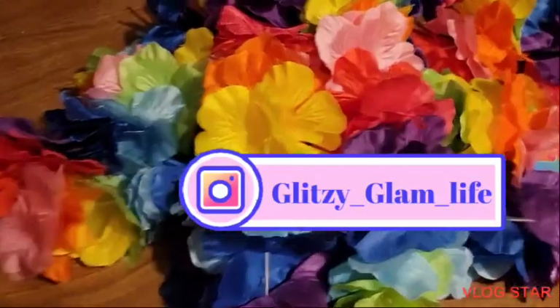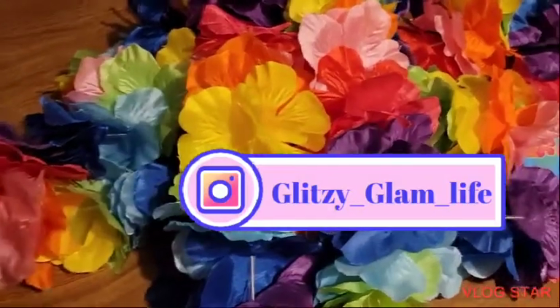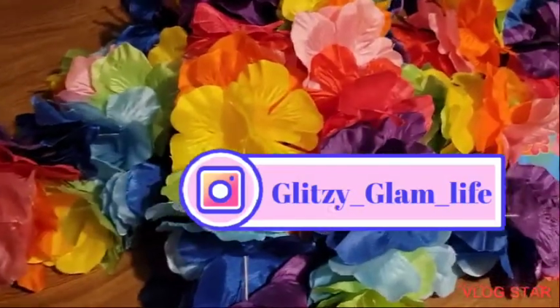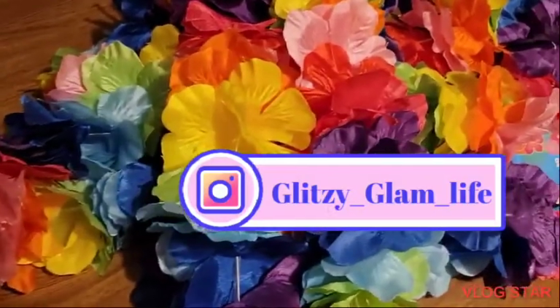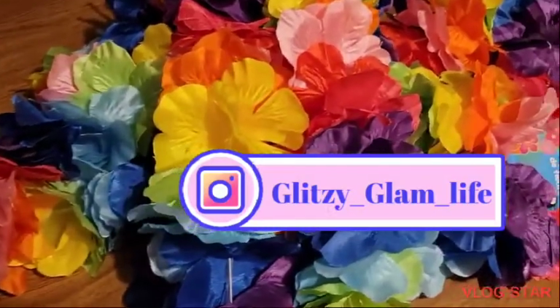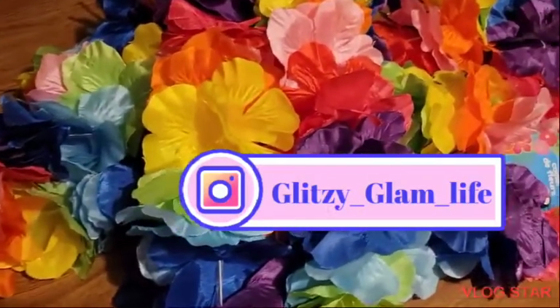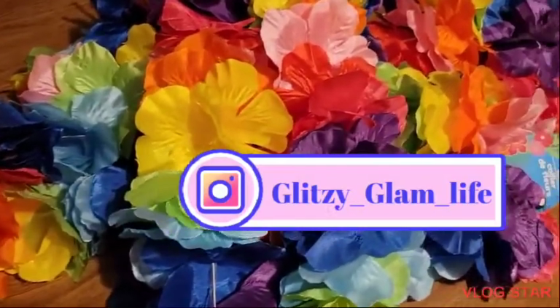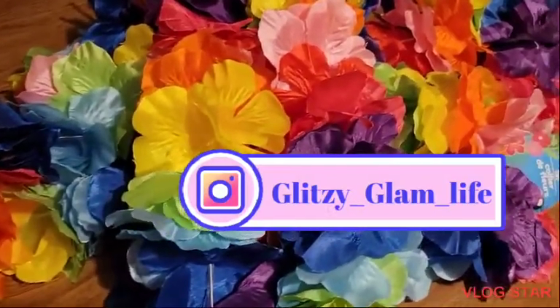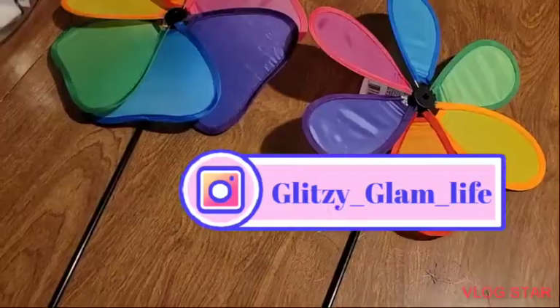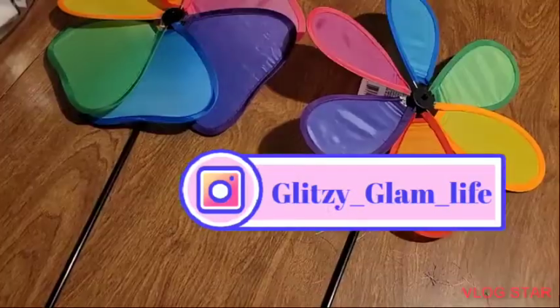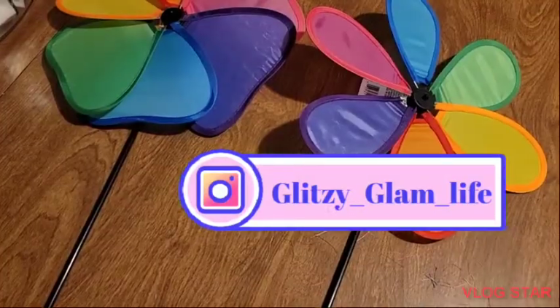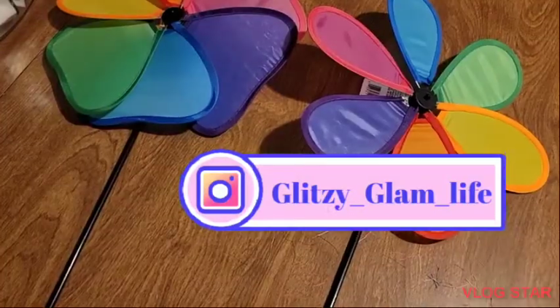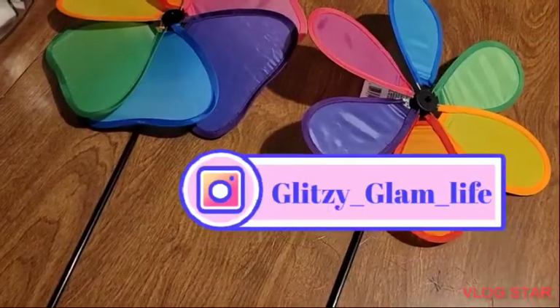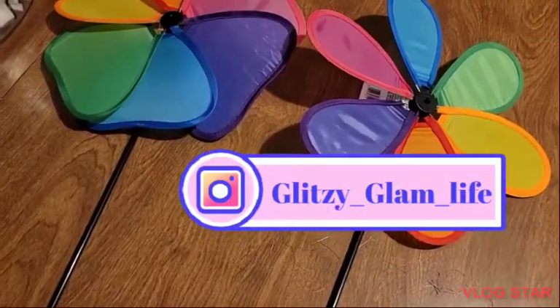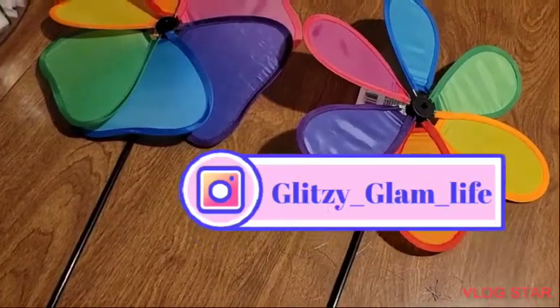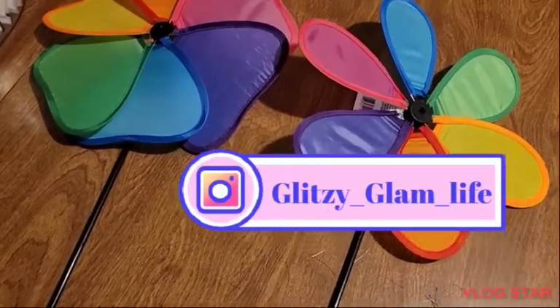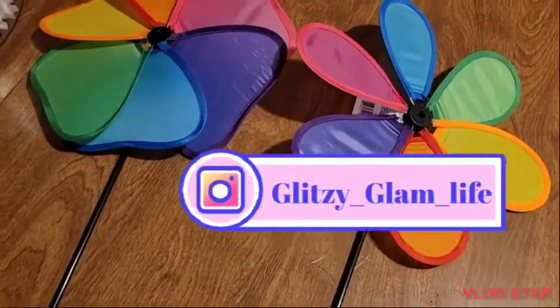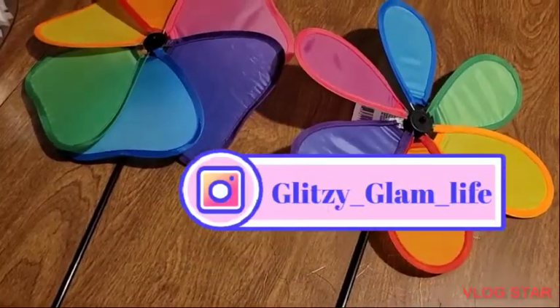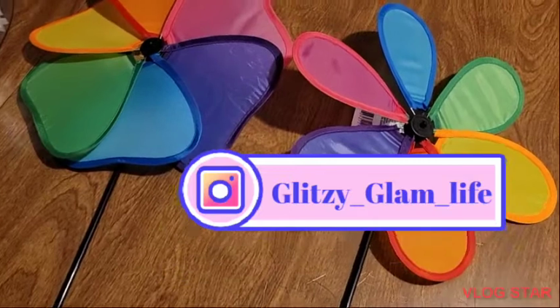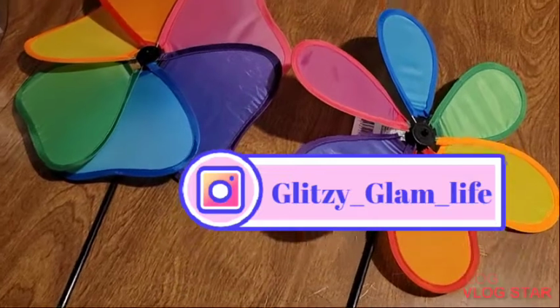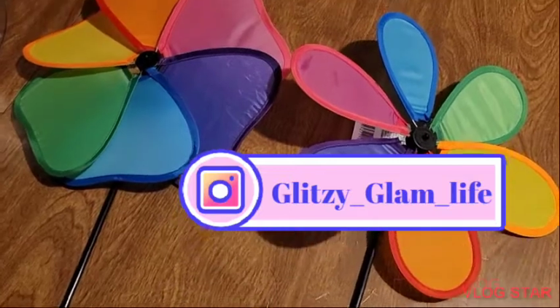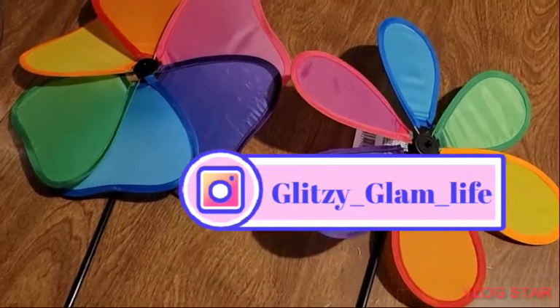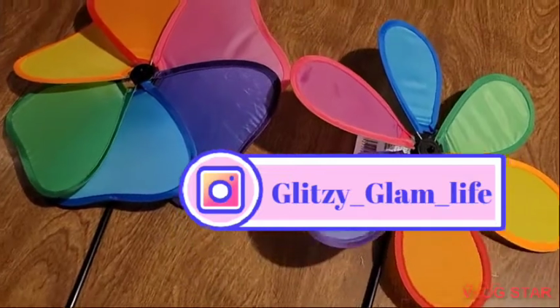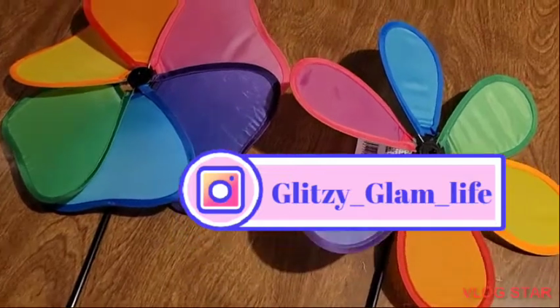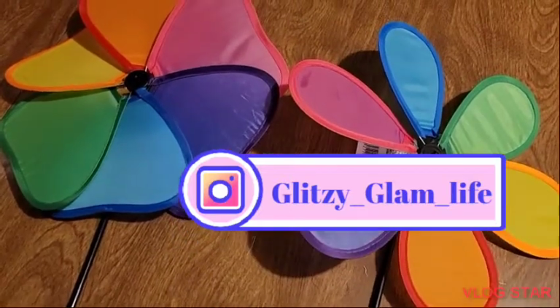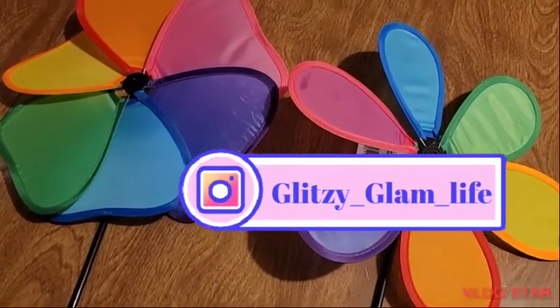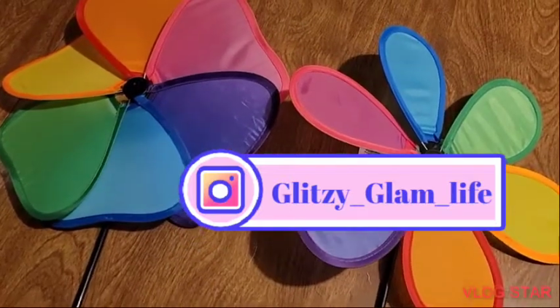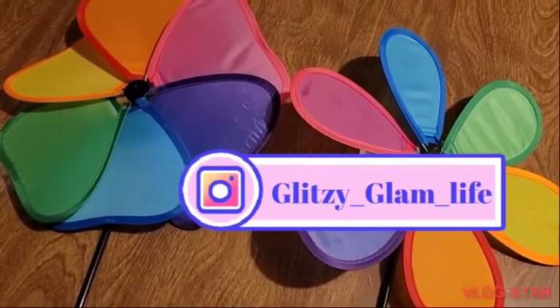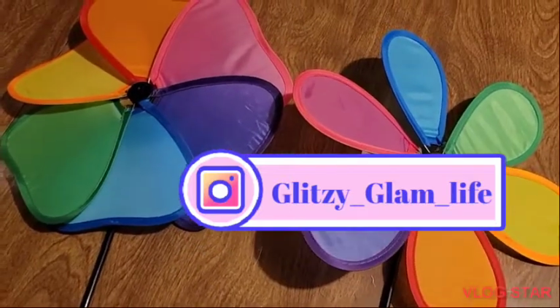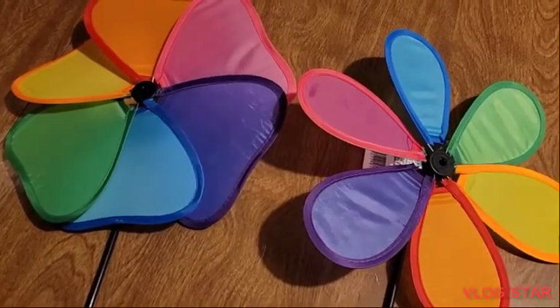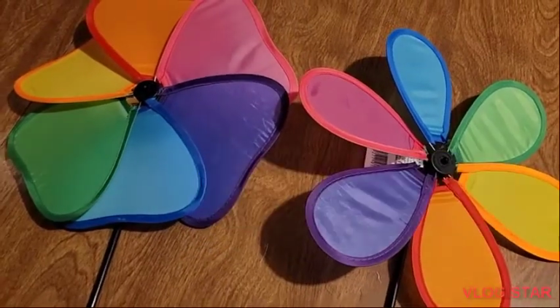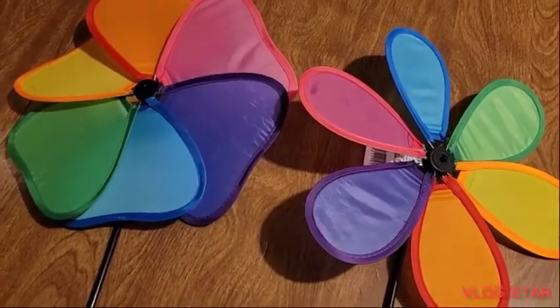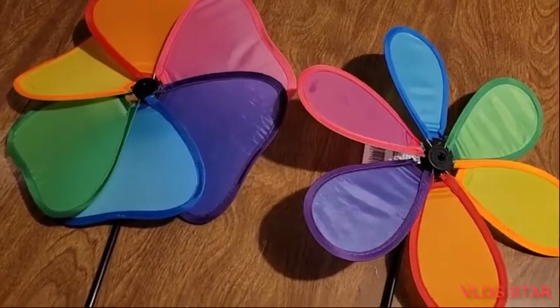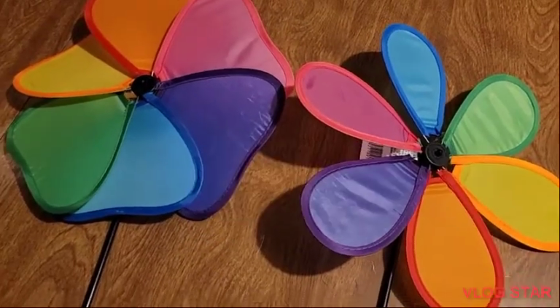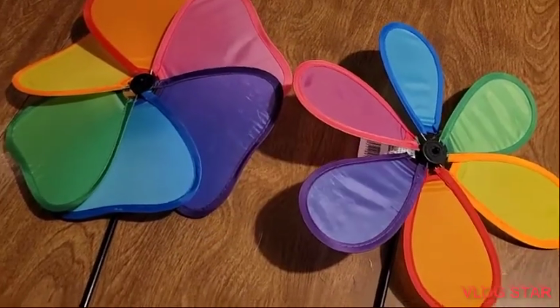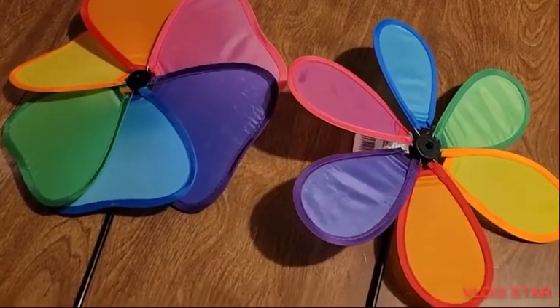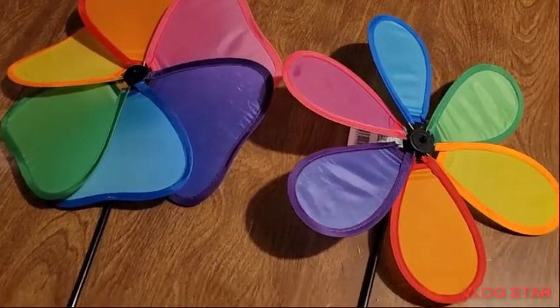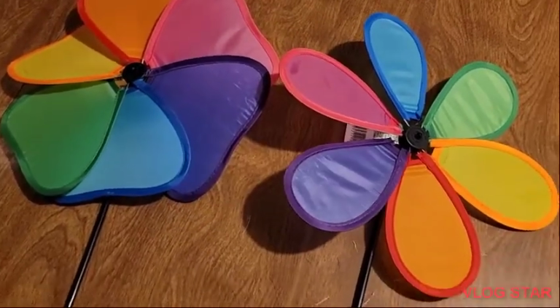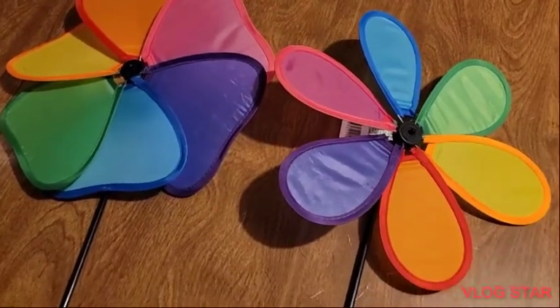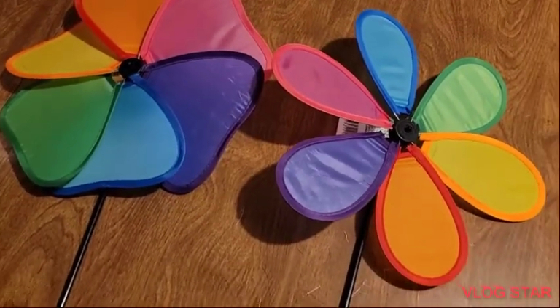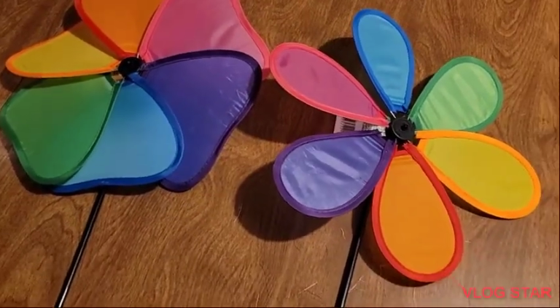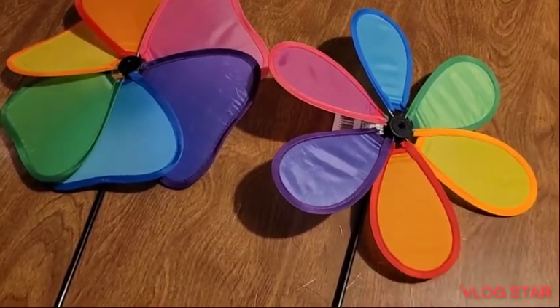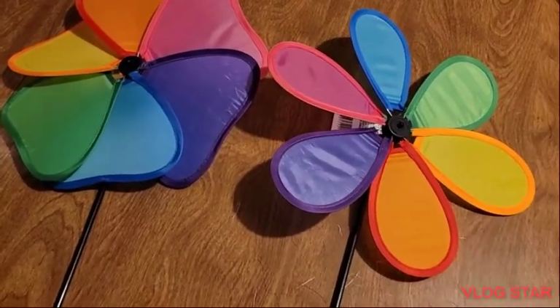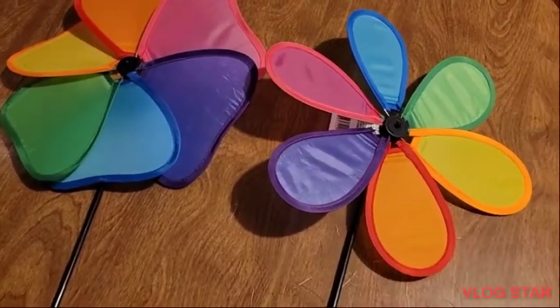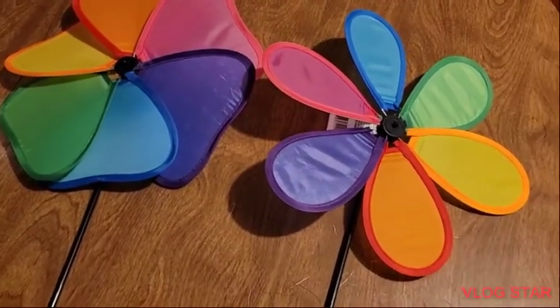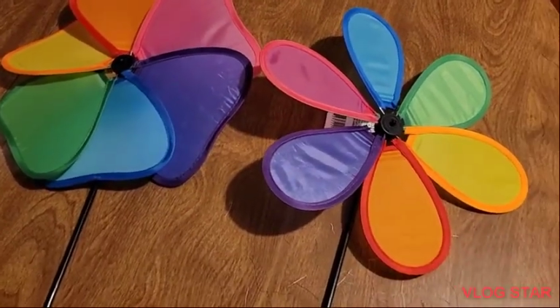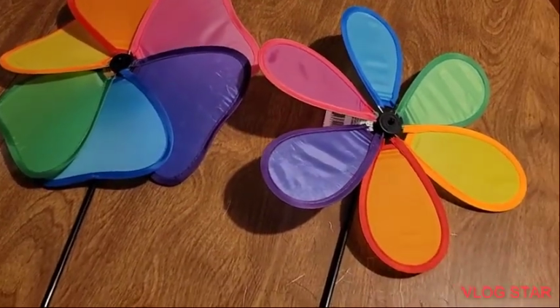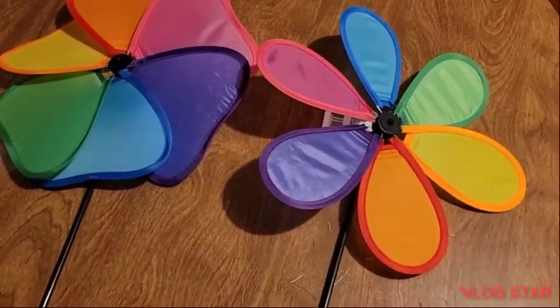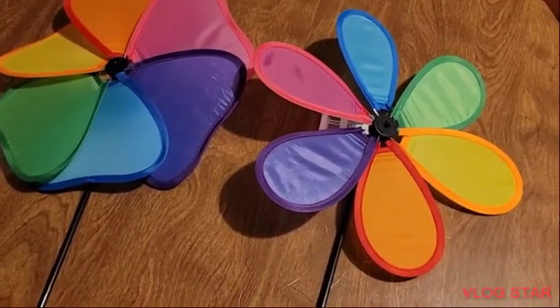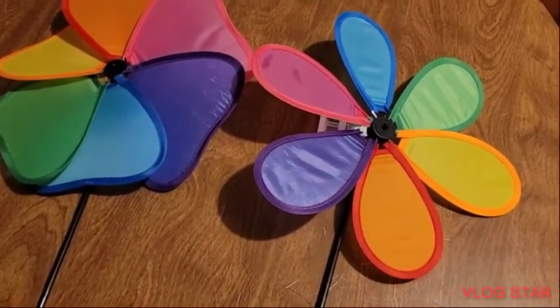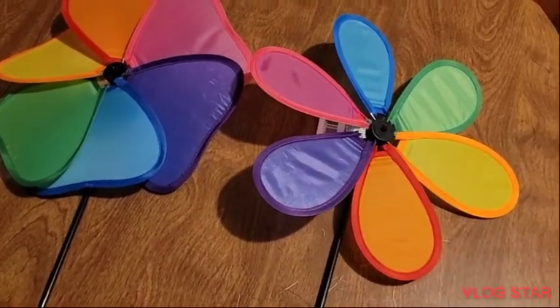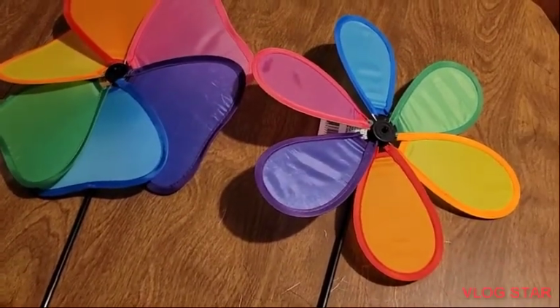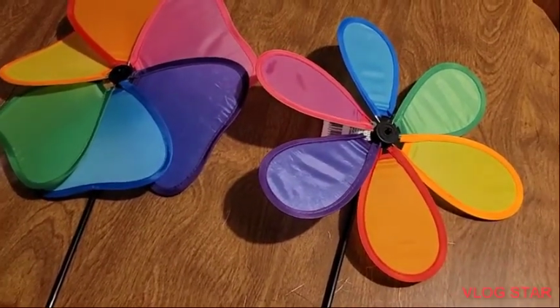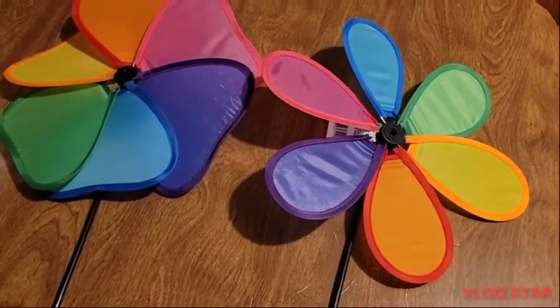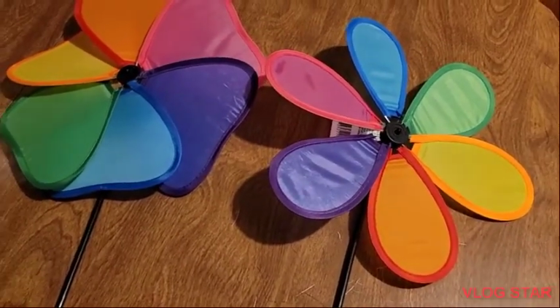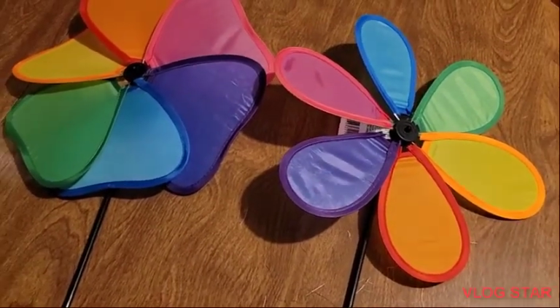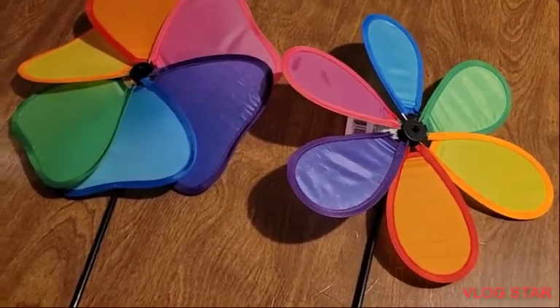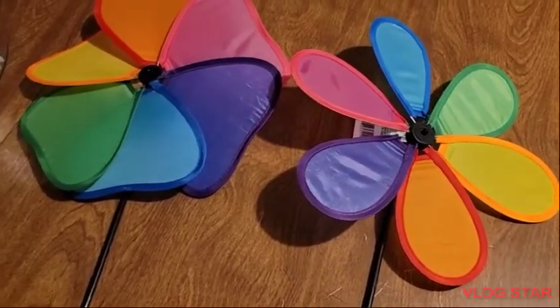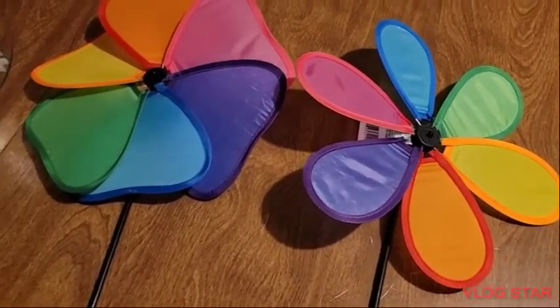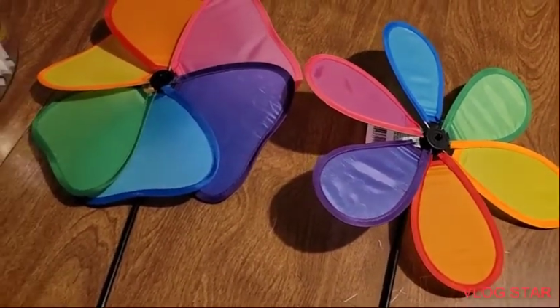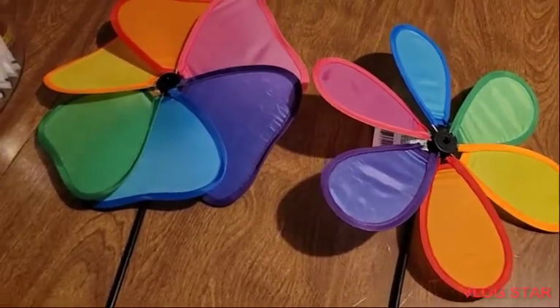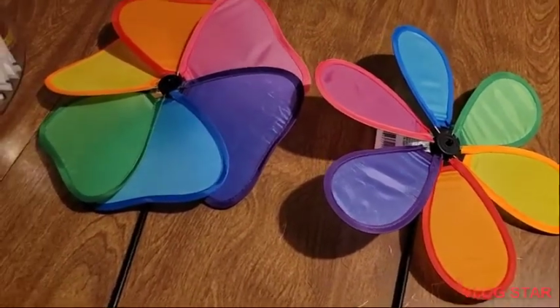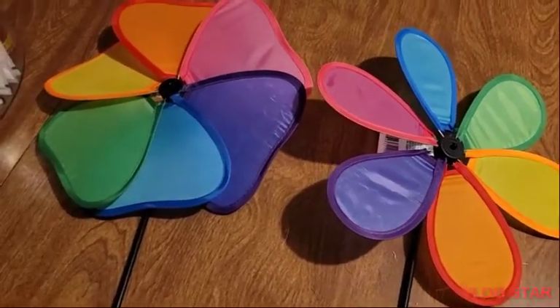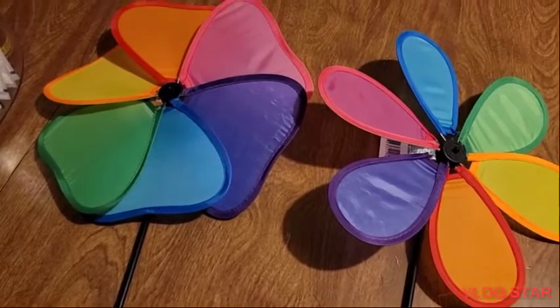And also I picked up these windmills. They are so totally different. Very nice.